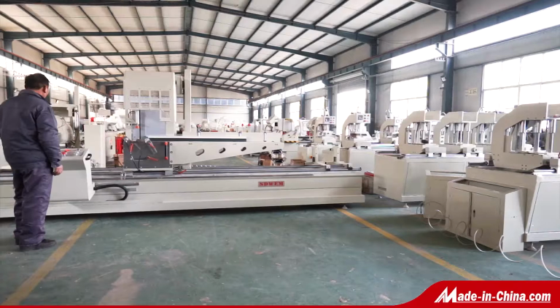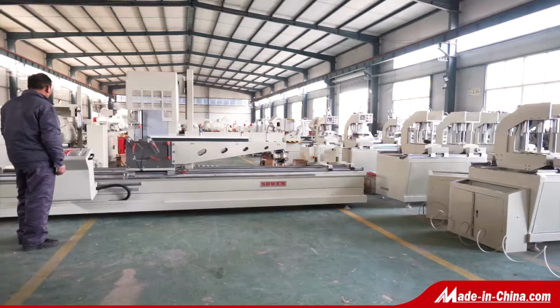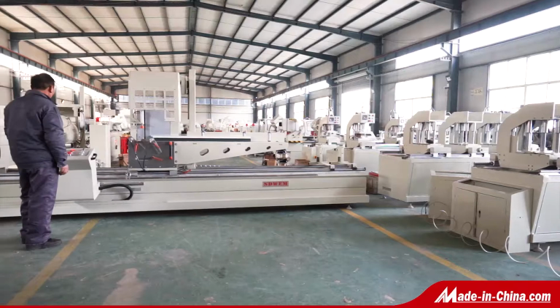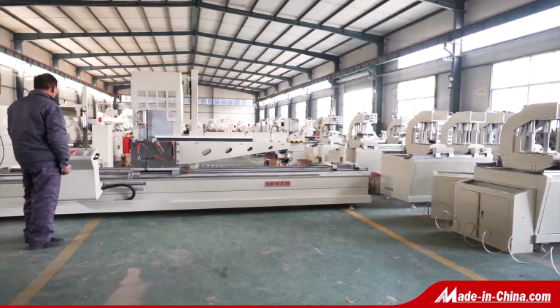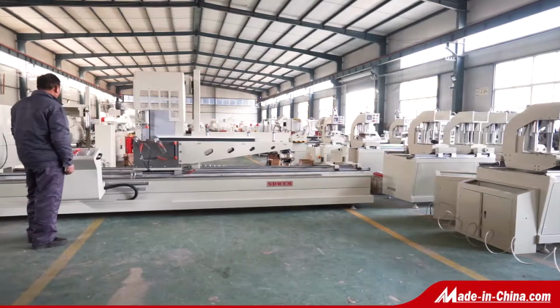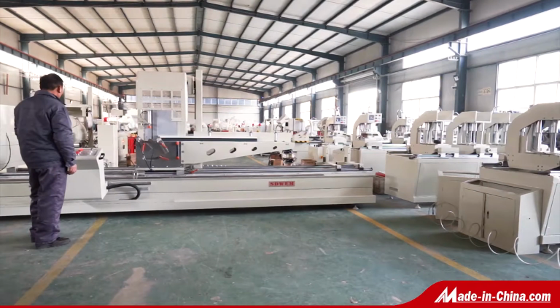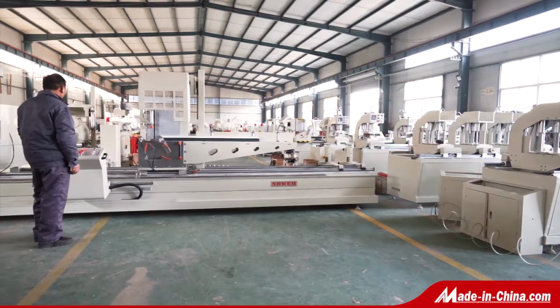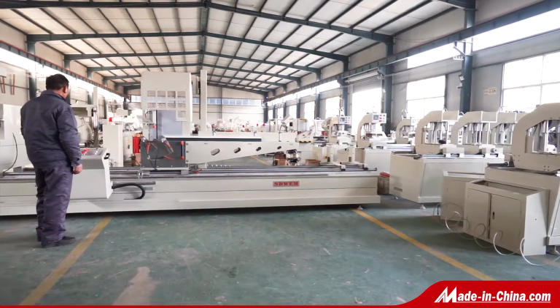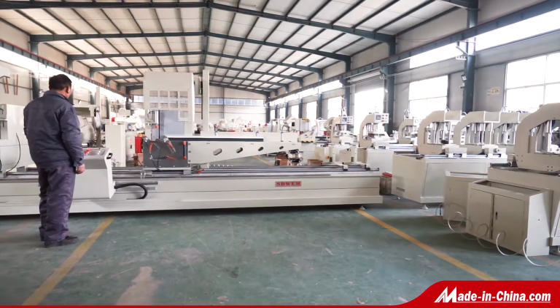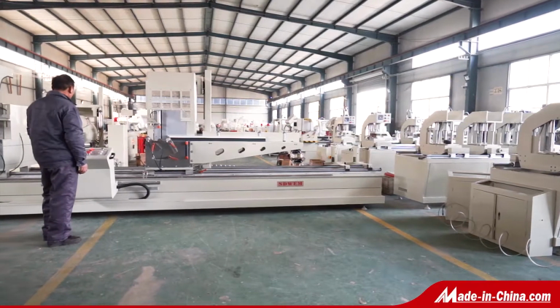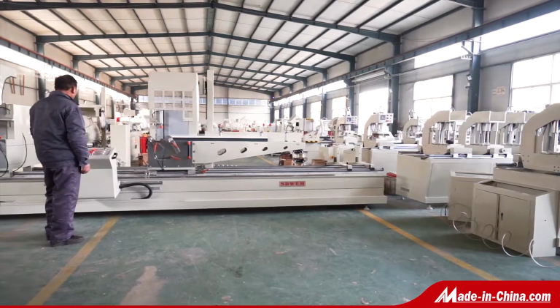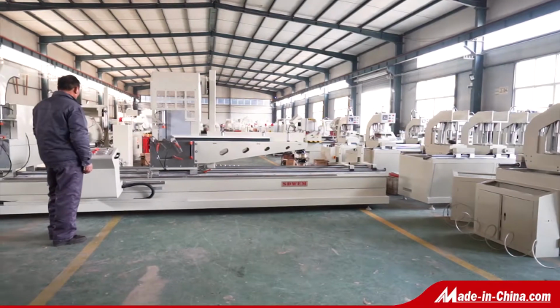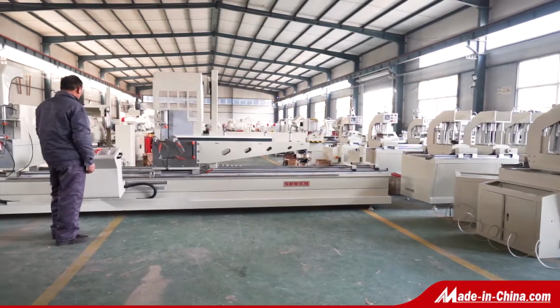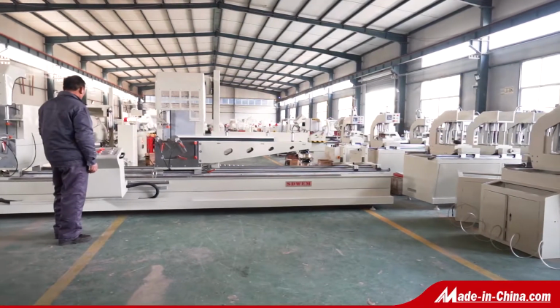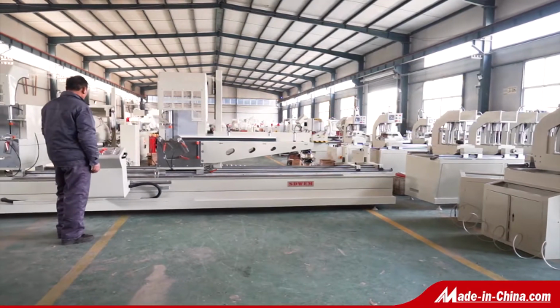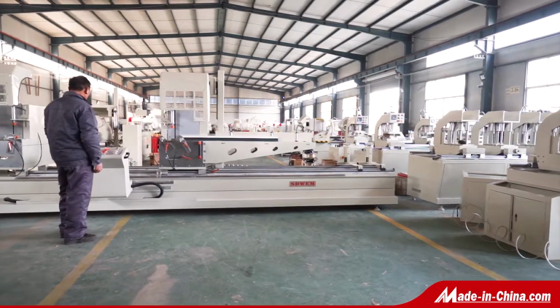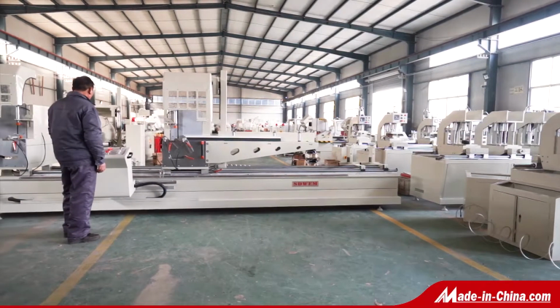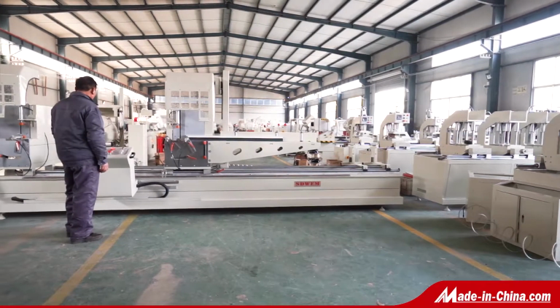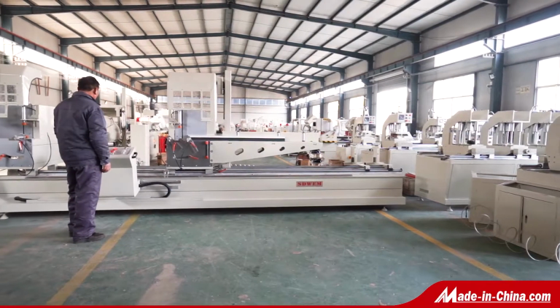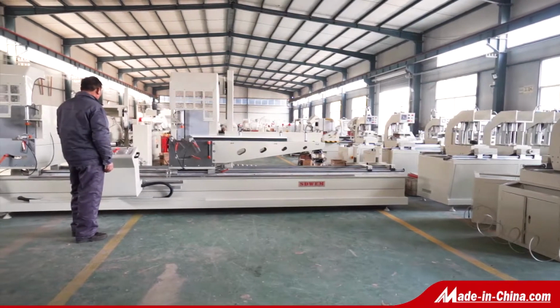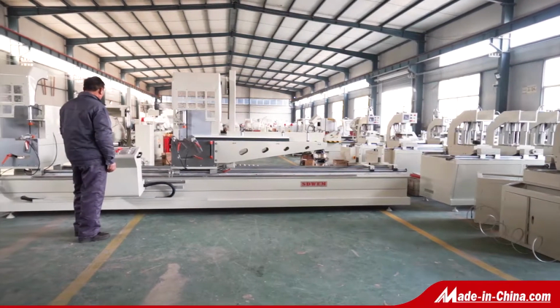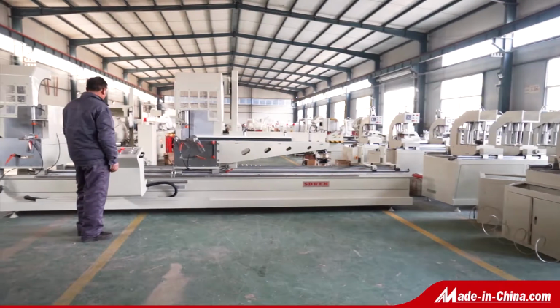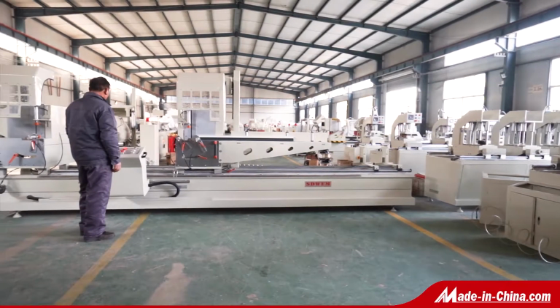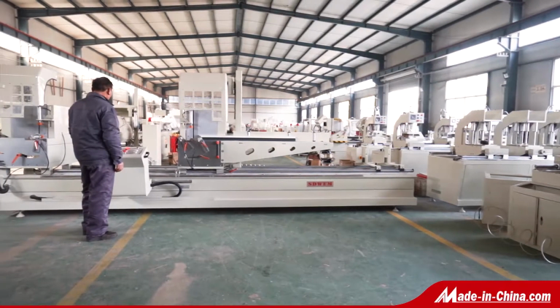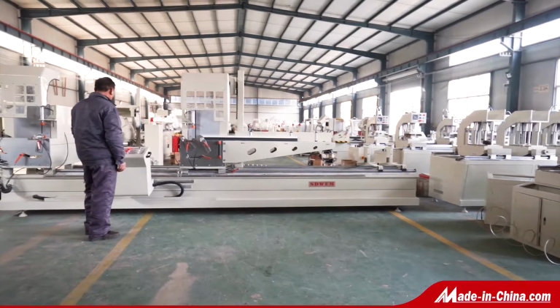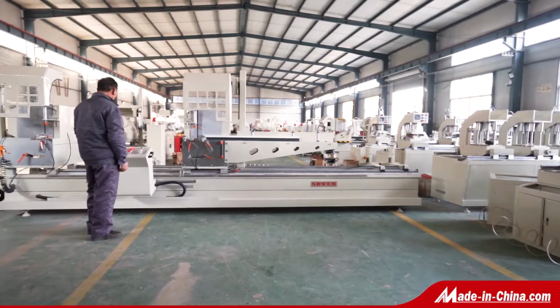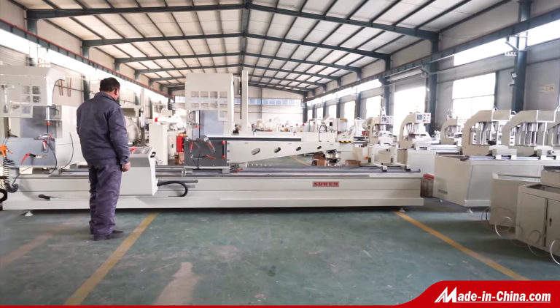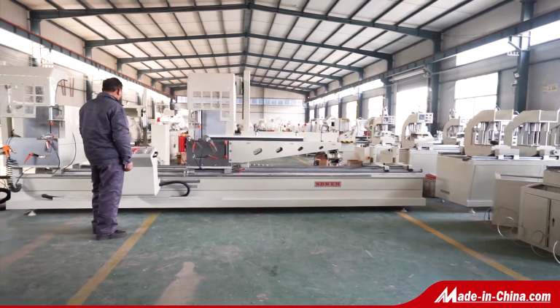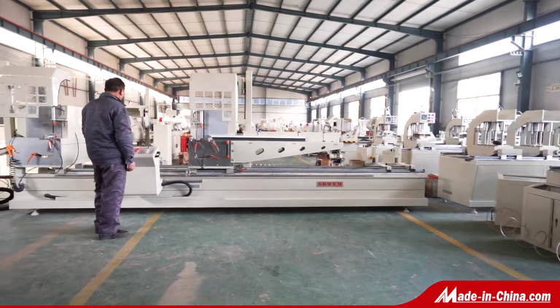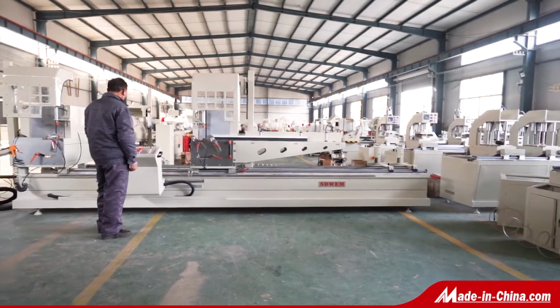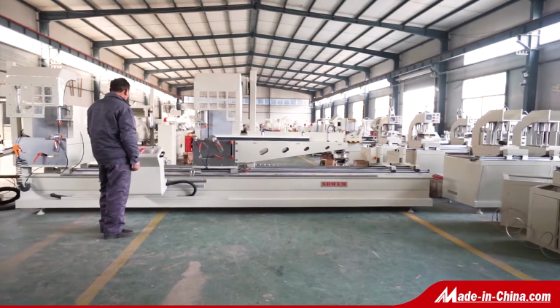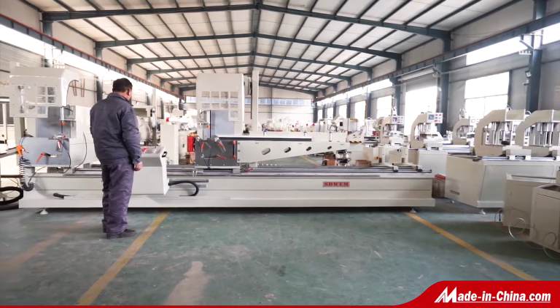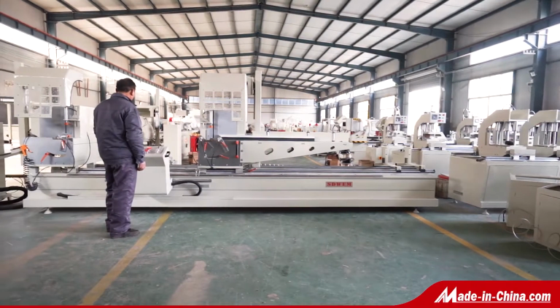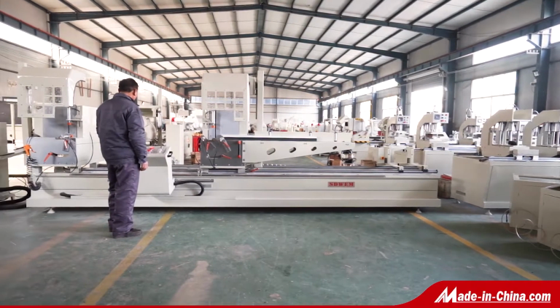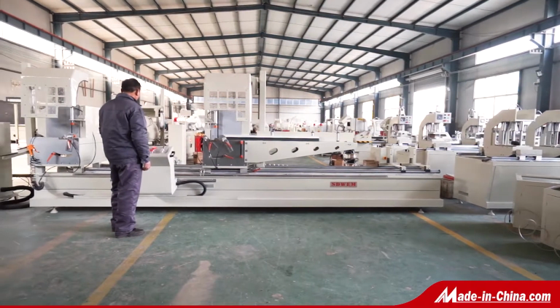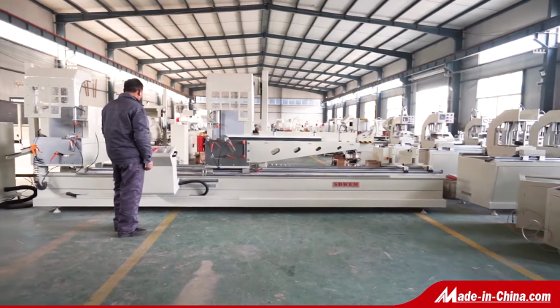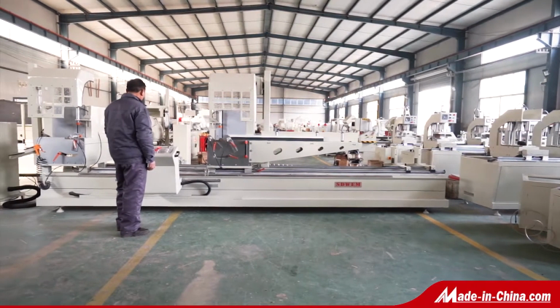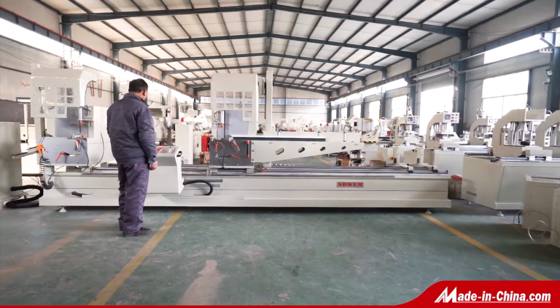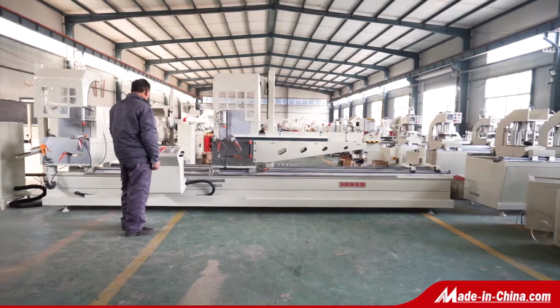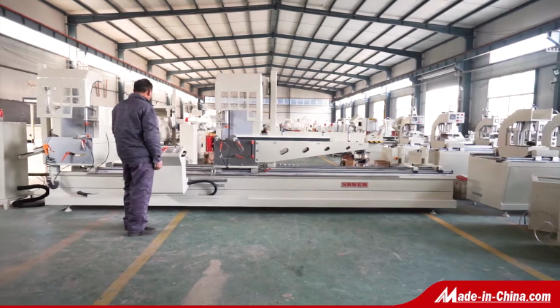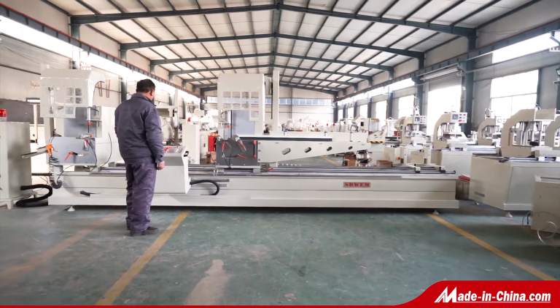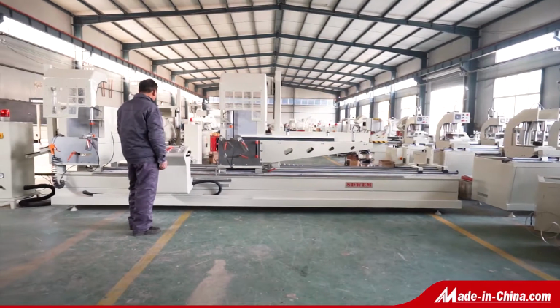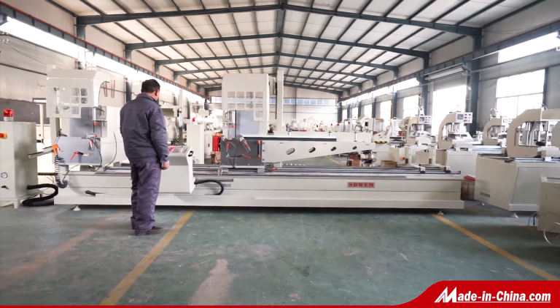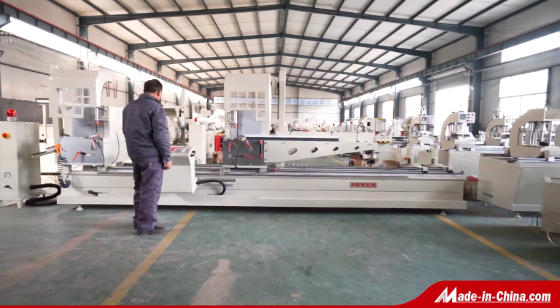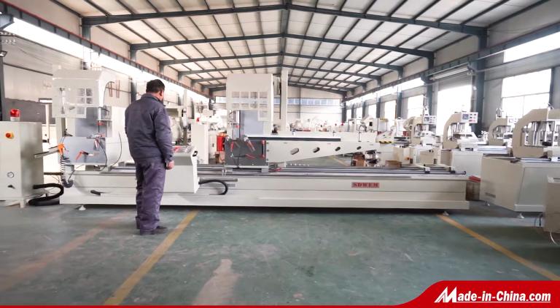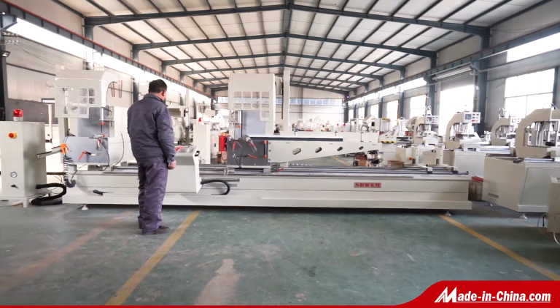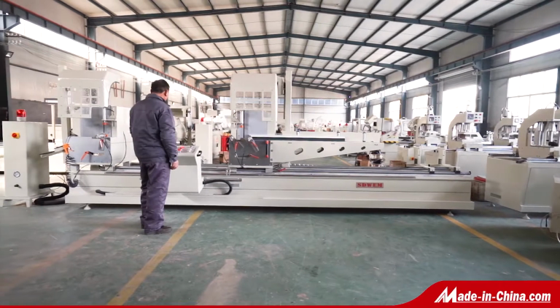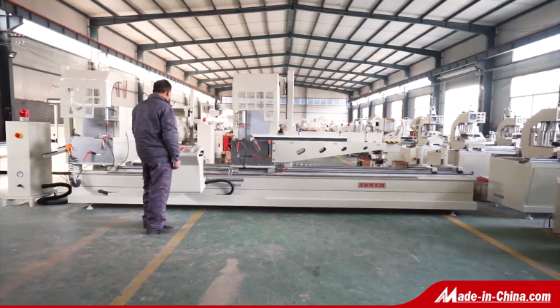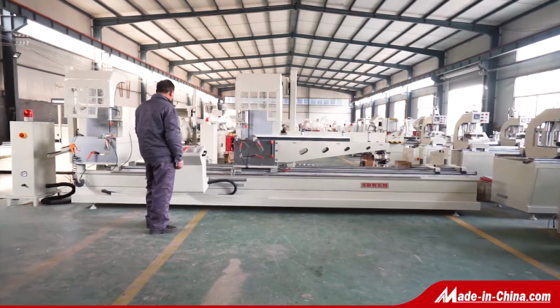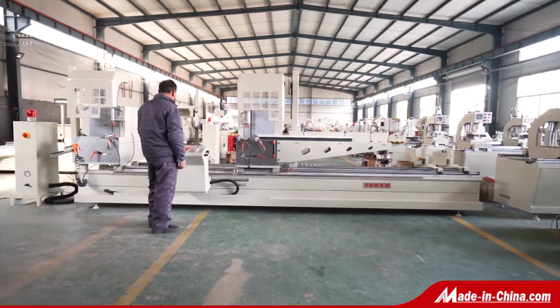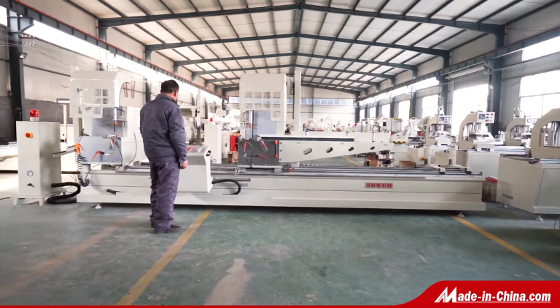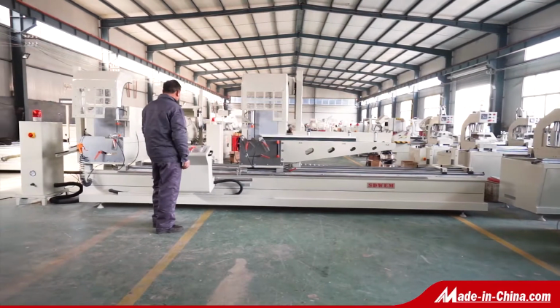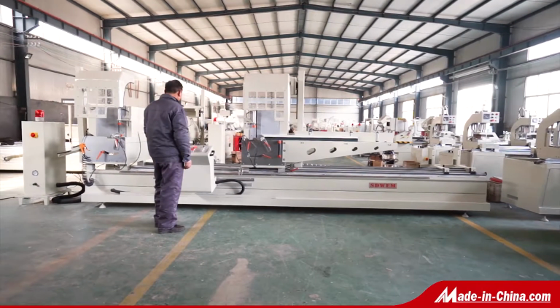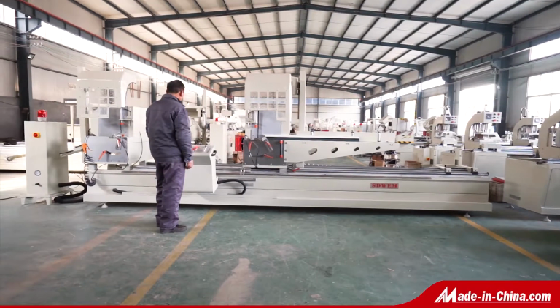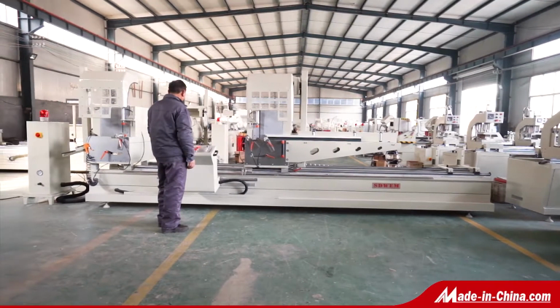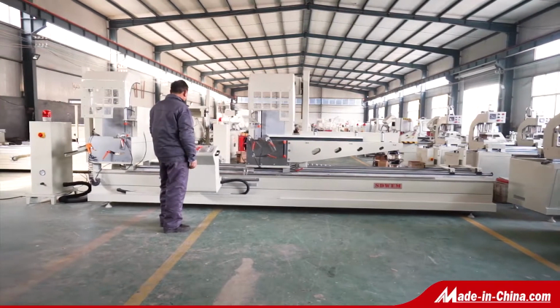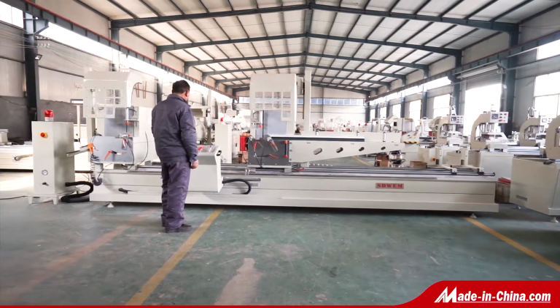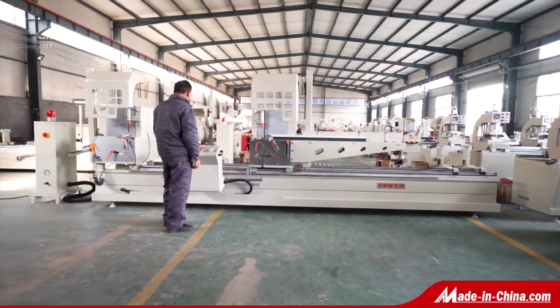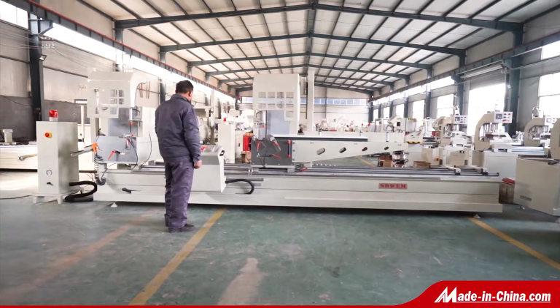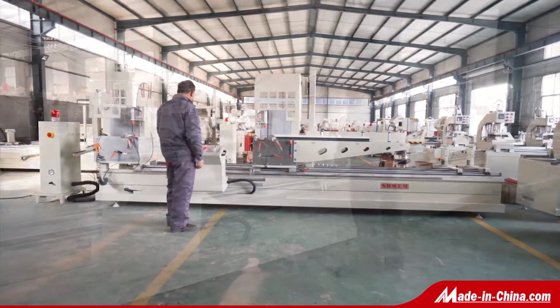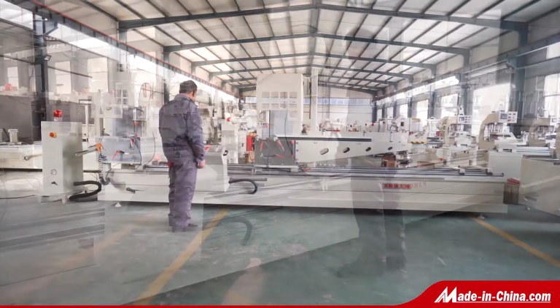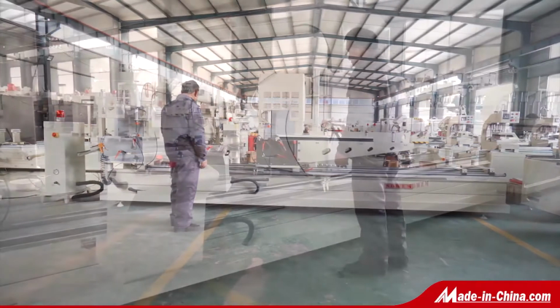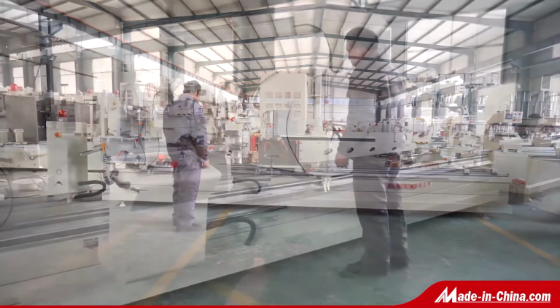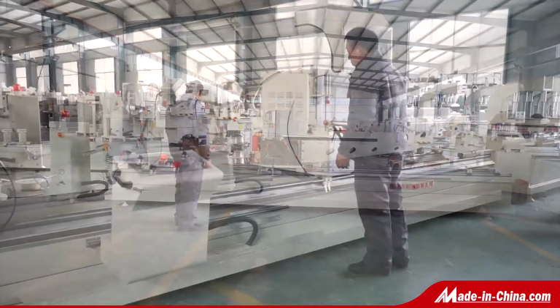This is a double-head cutting saw, used for cutting profiles of aluminum doors, window curtain walls, and corner connectors.